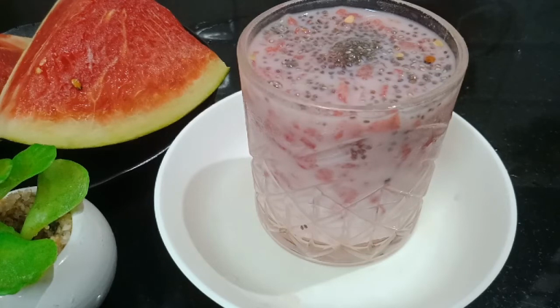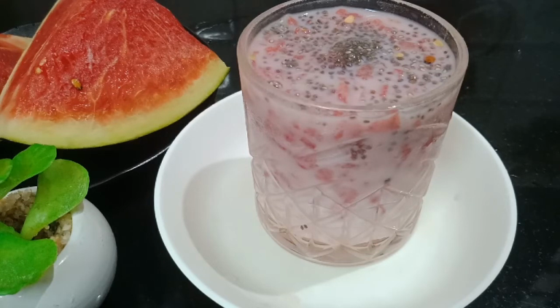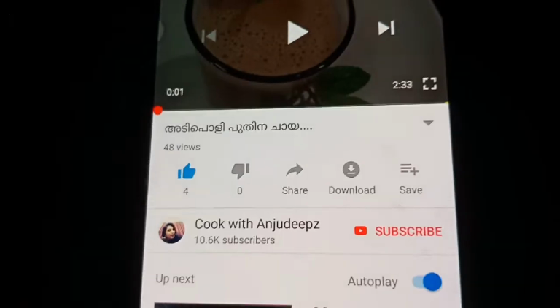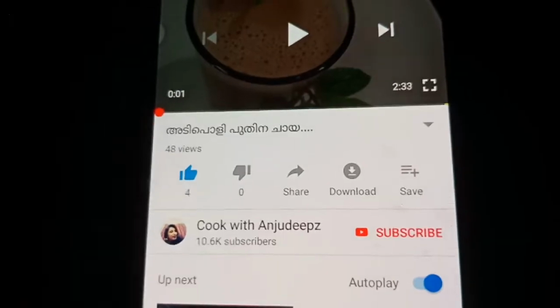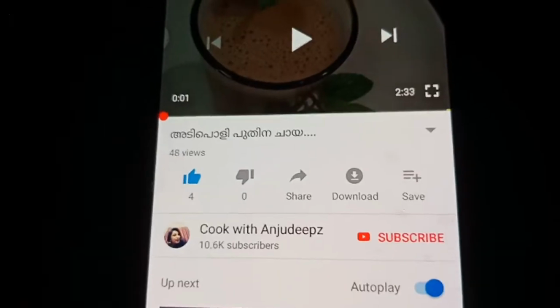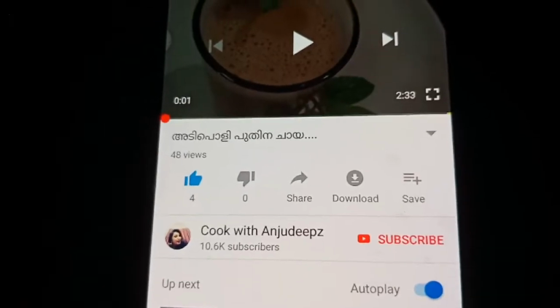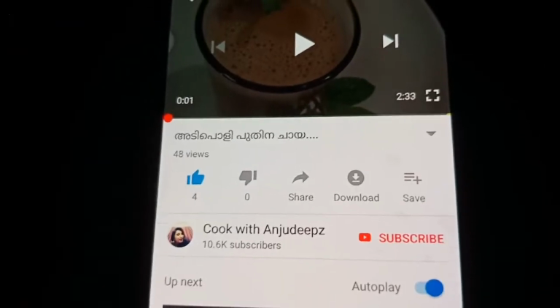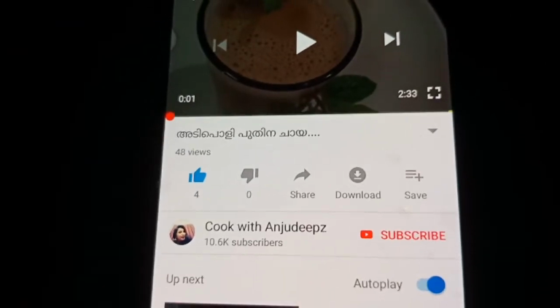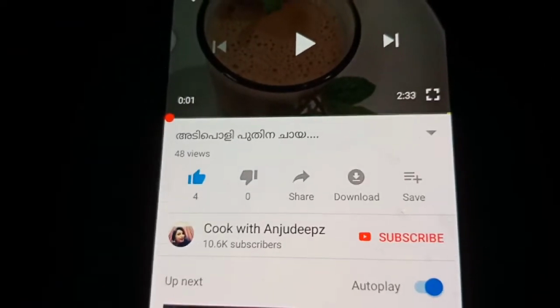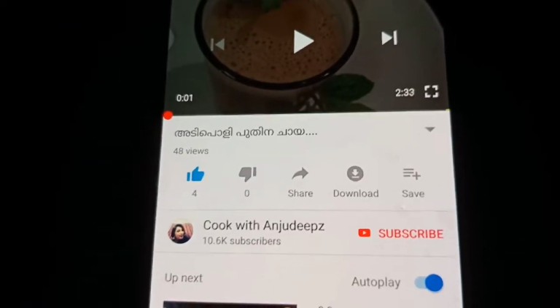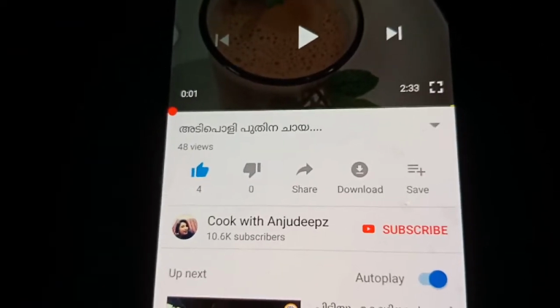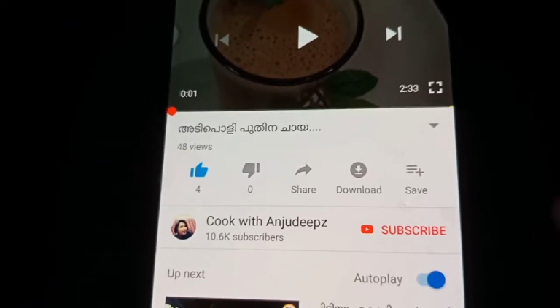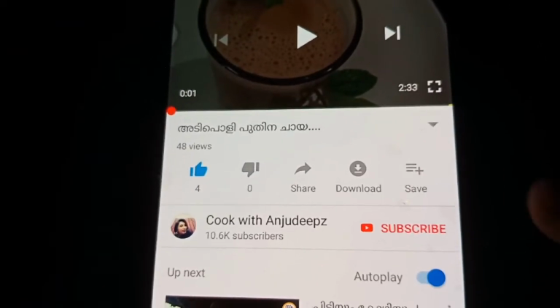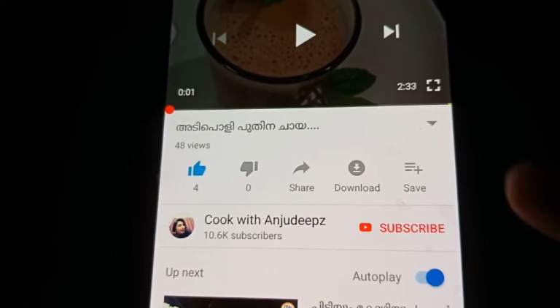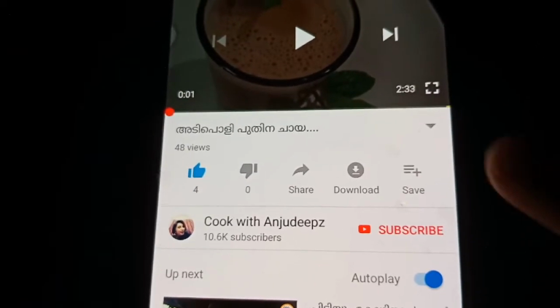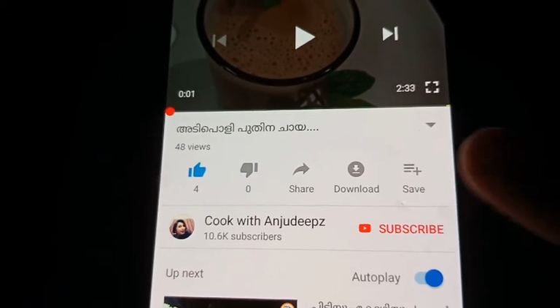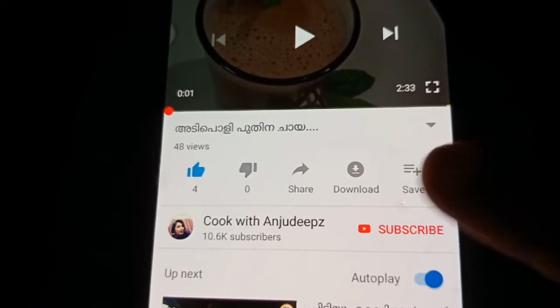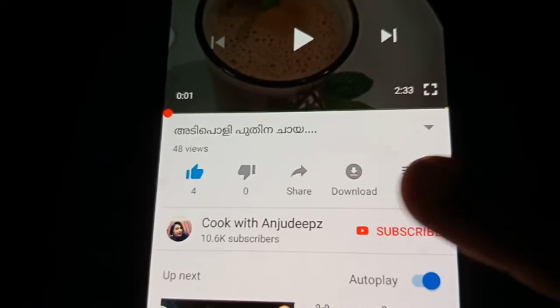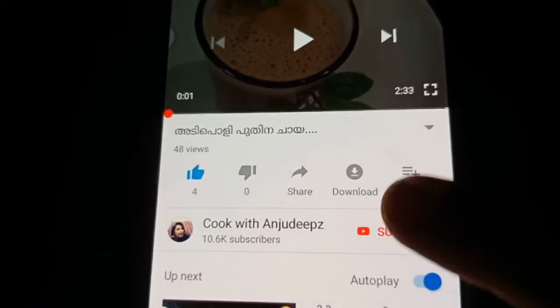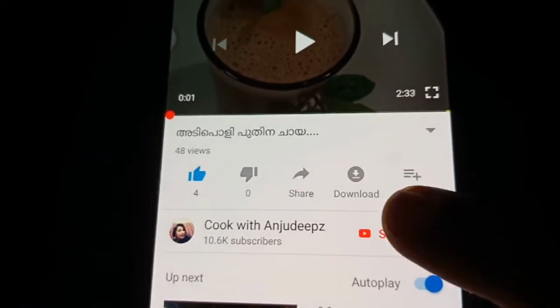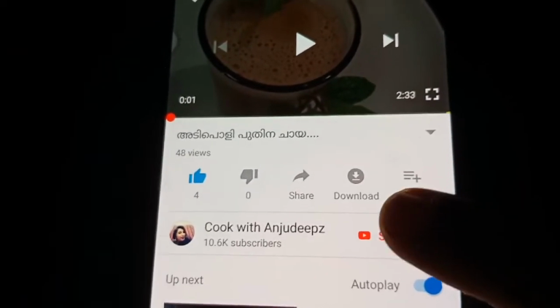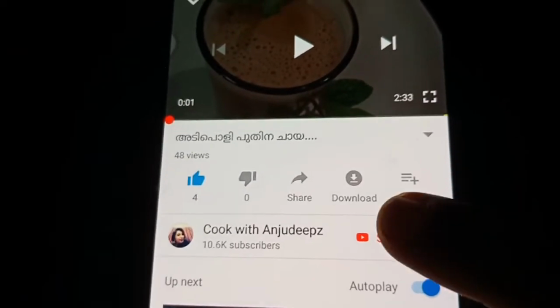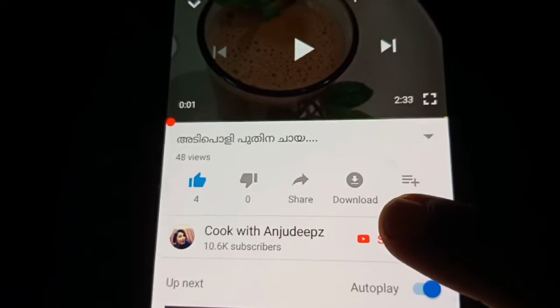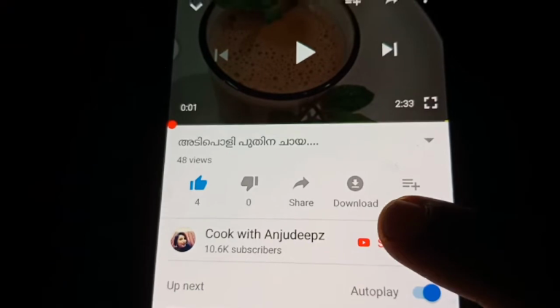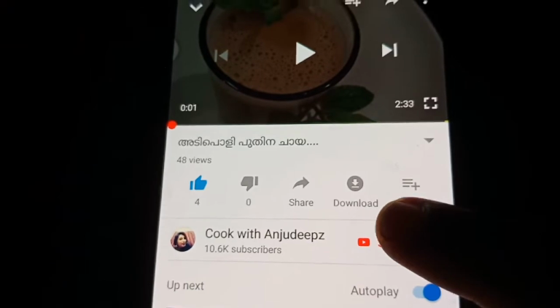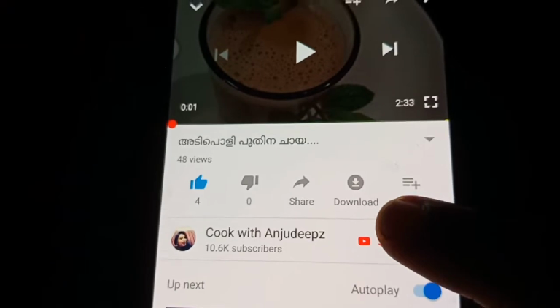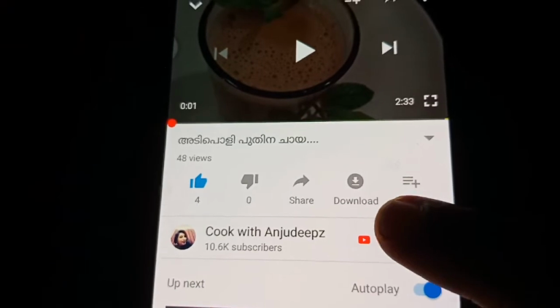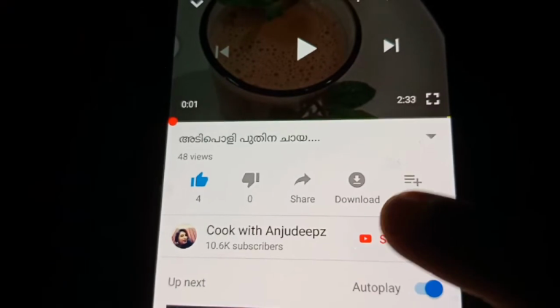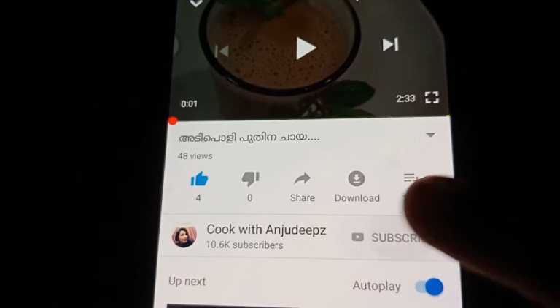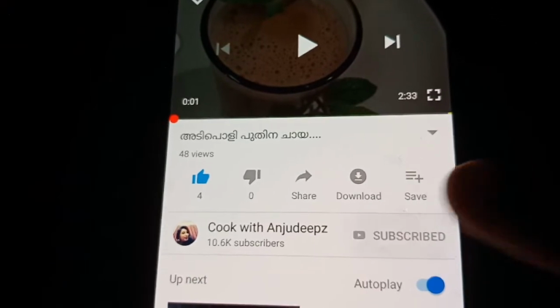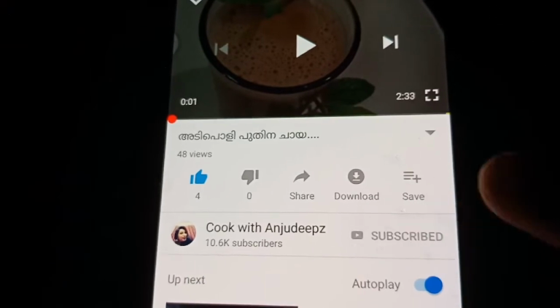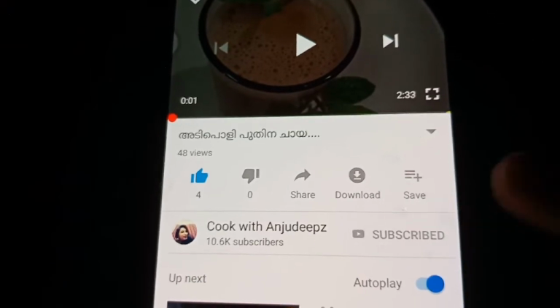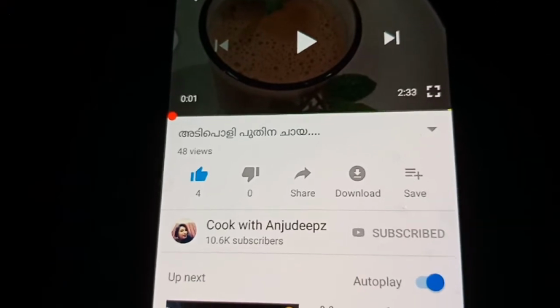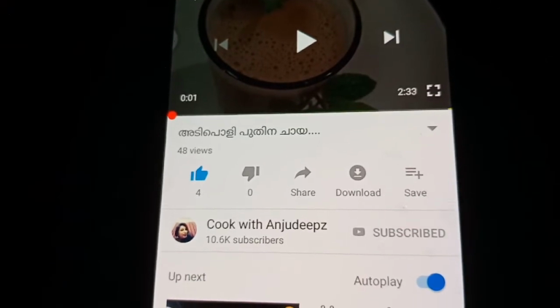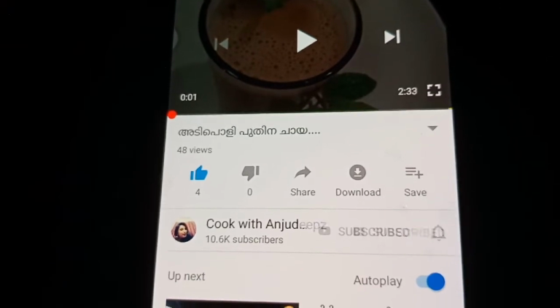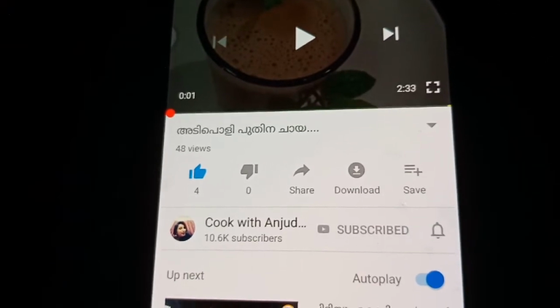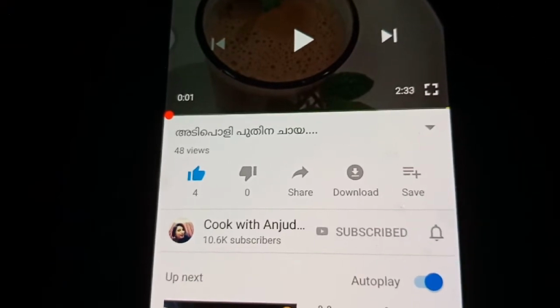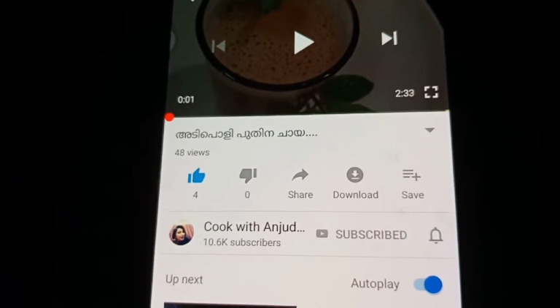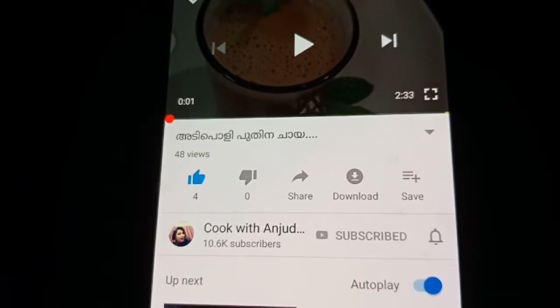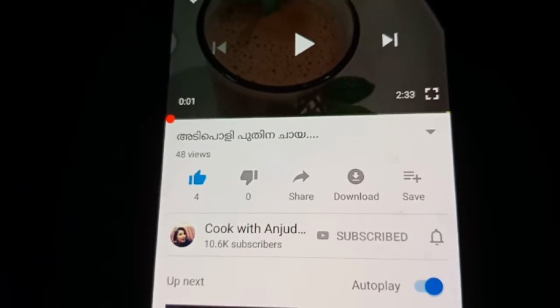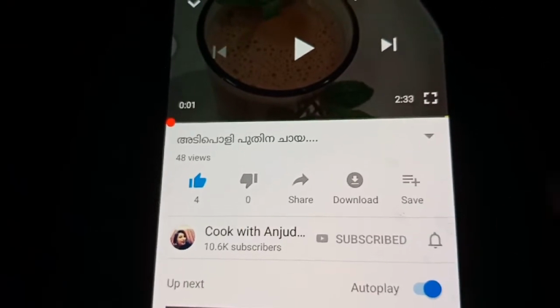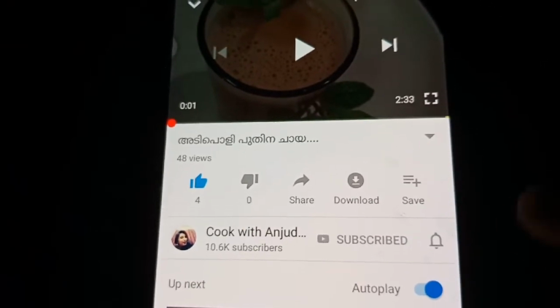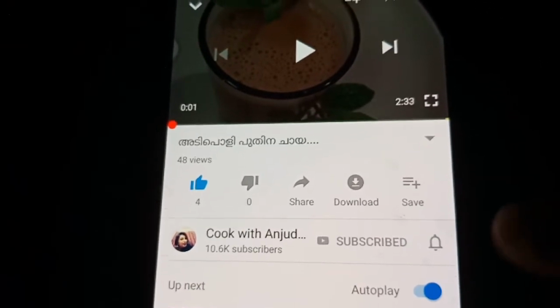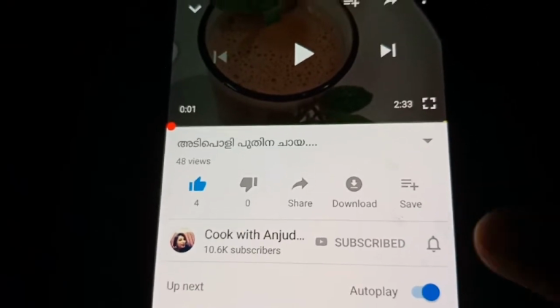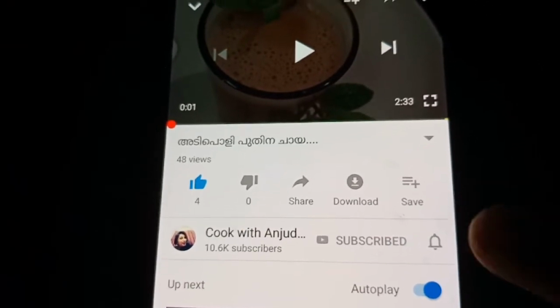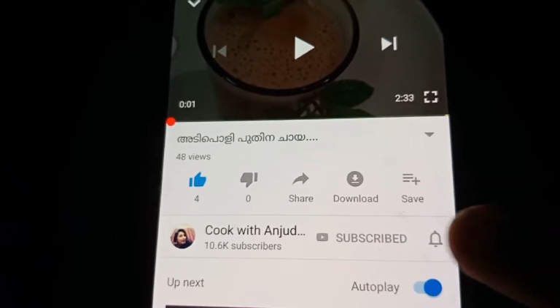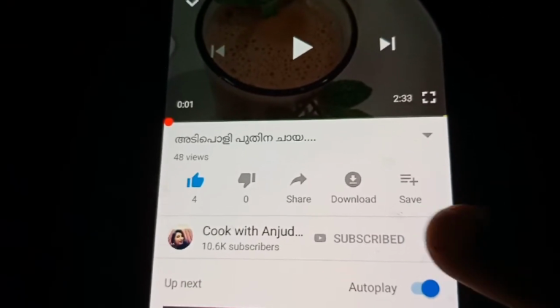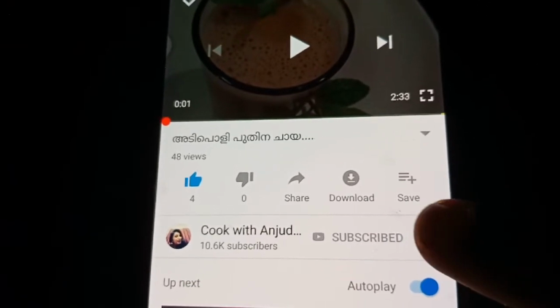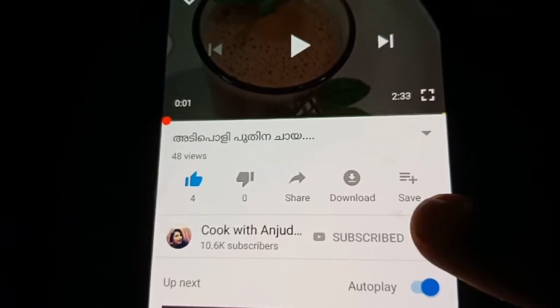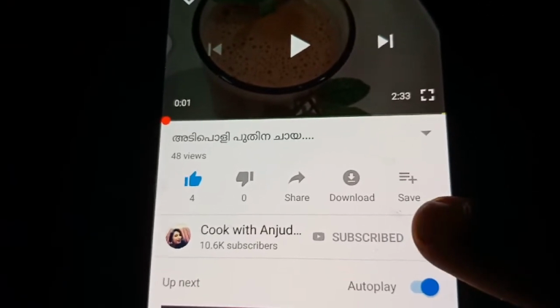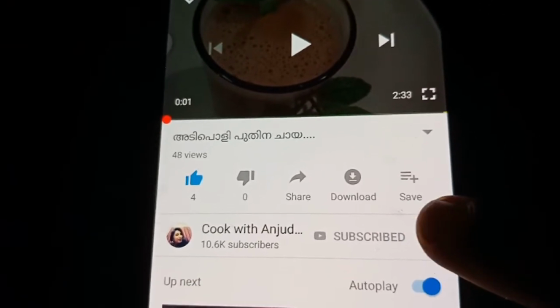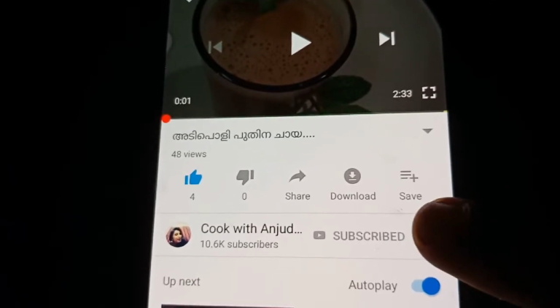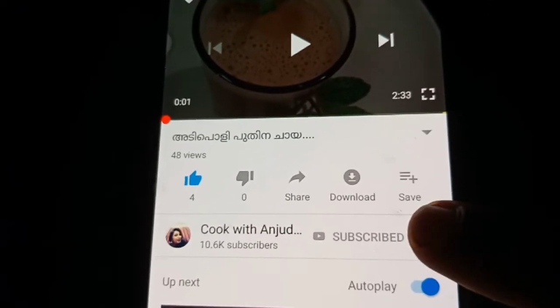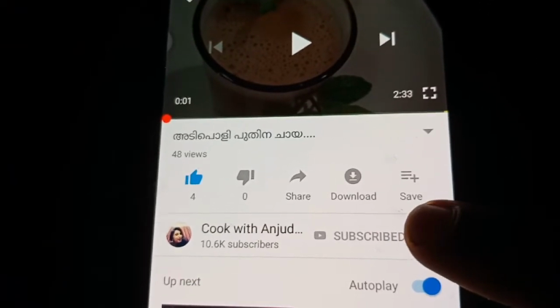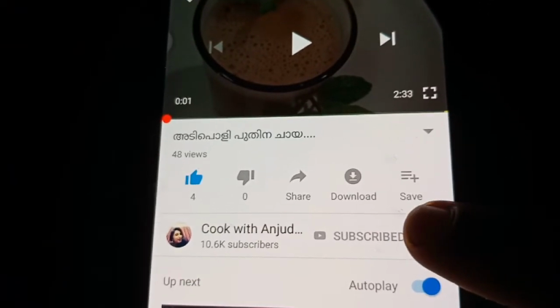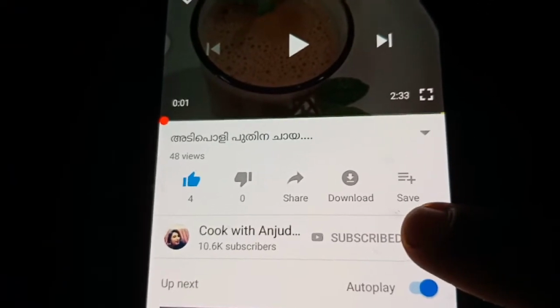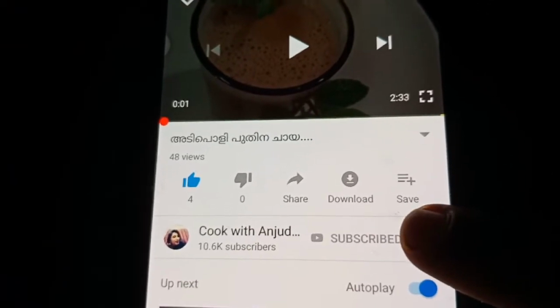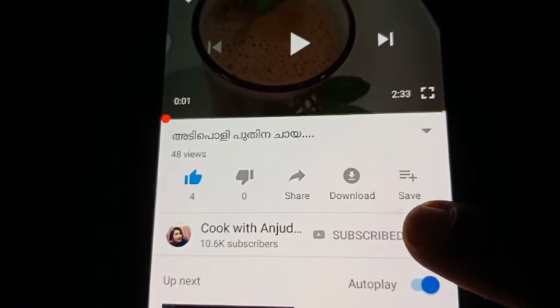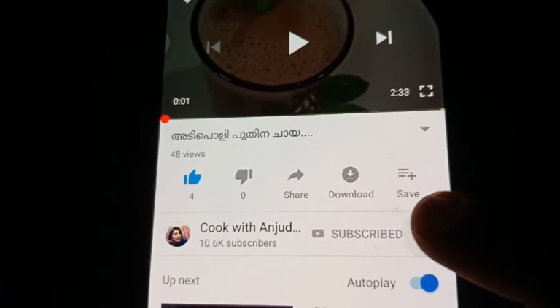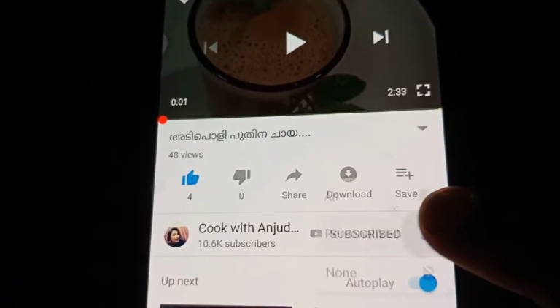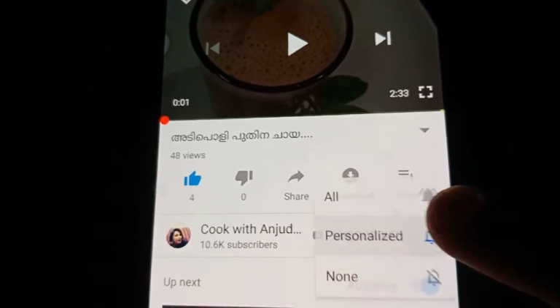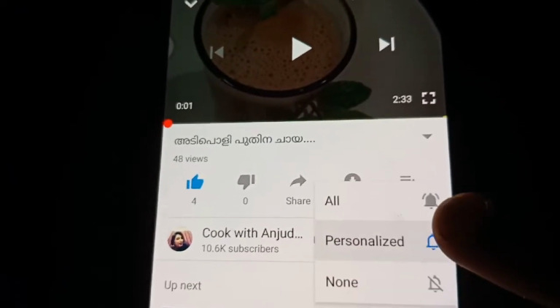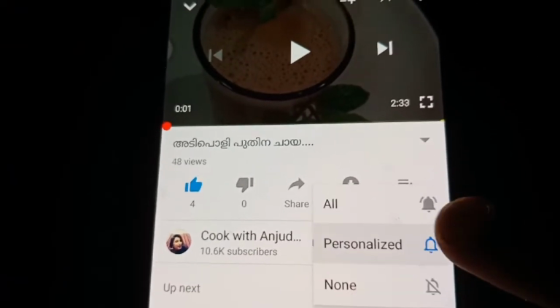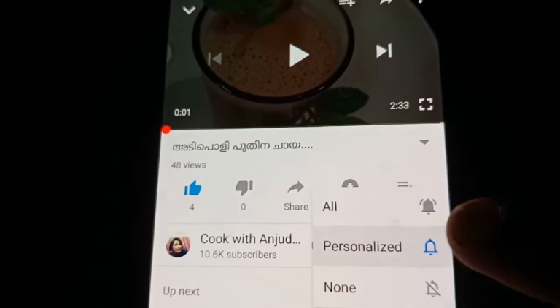If you want to subscribe to our channel, please press the bell icon. If you have a question, you can ask in the comments.